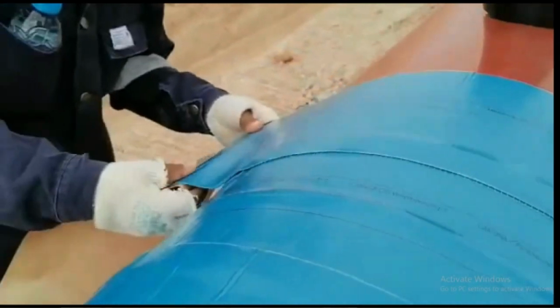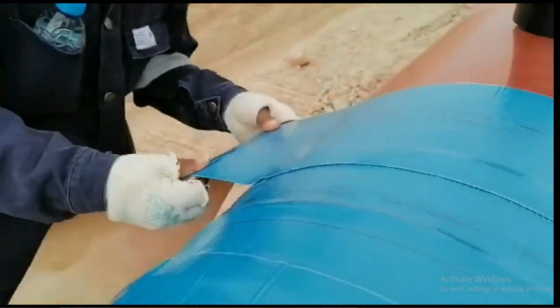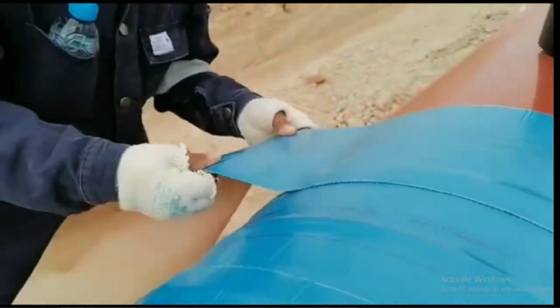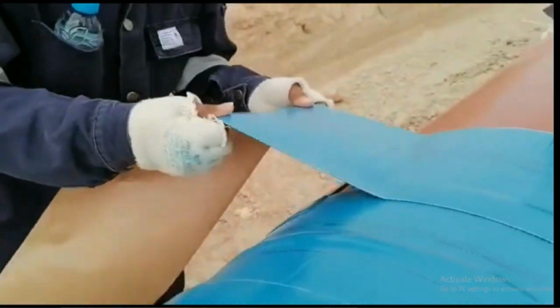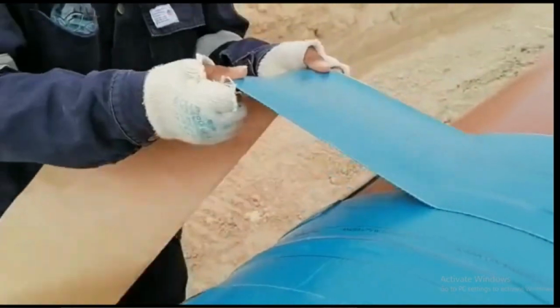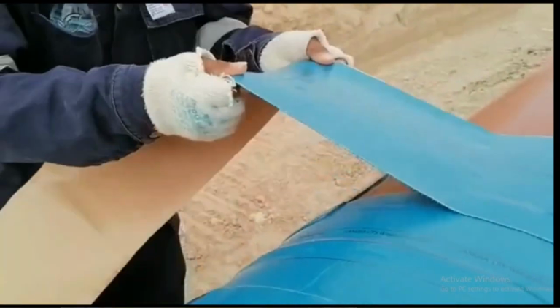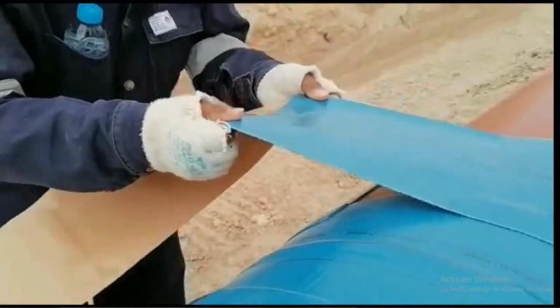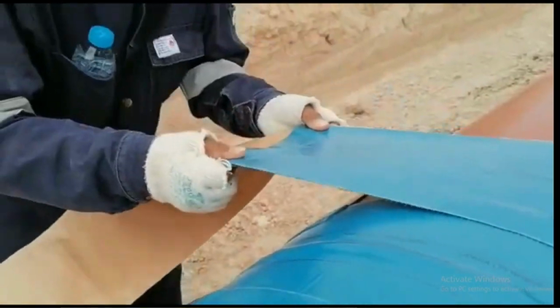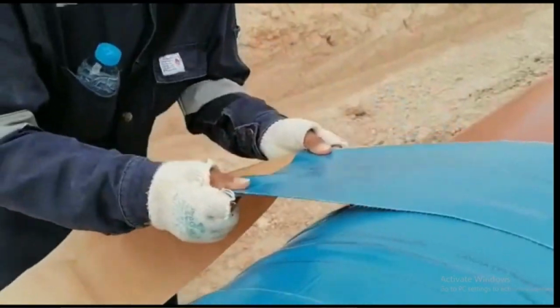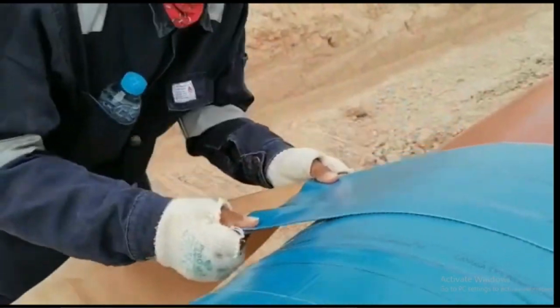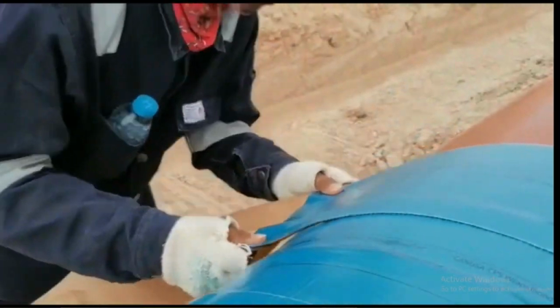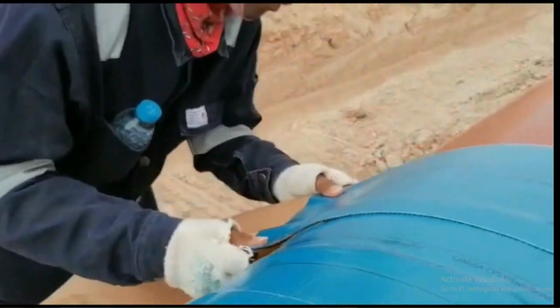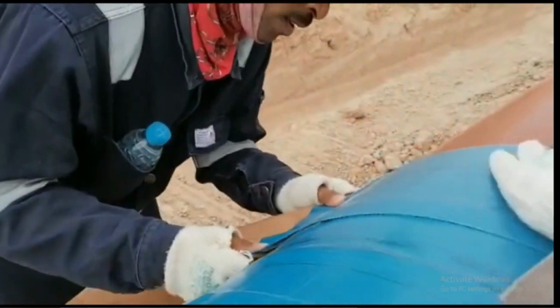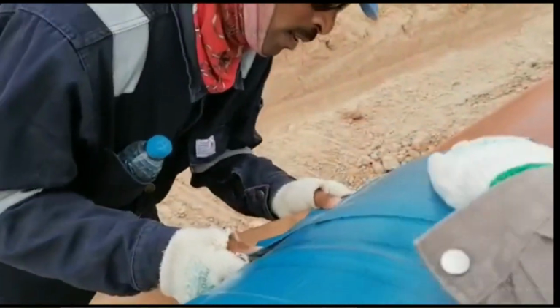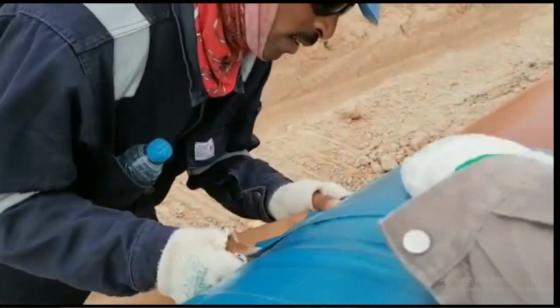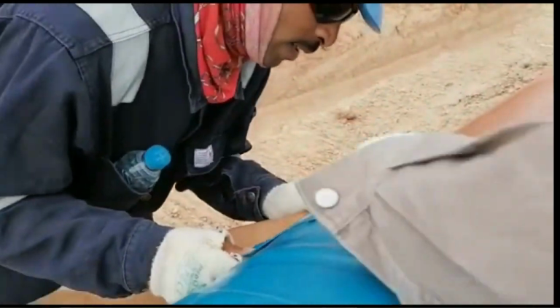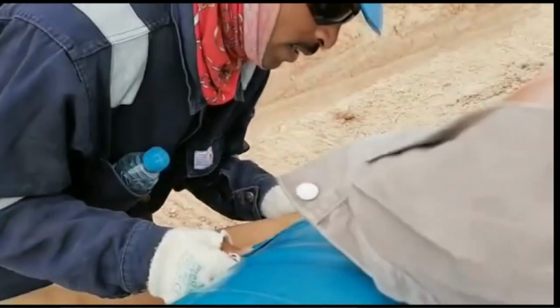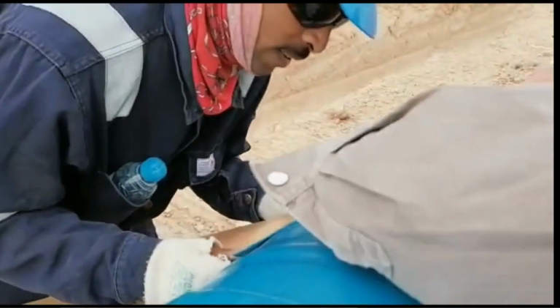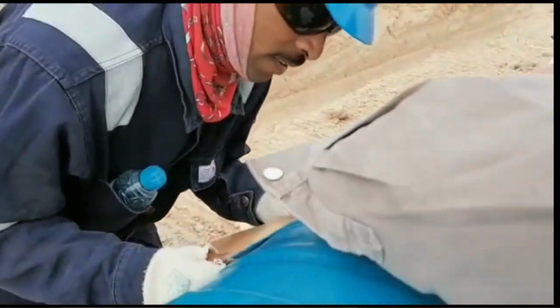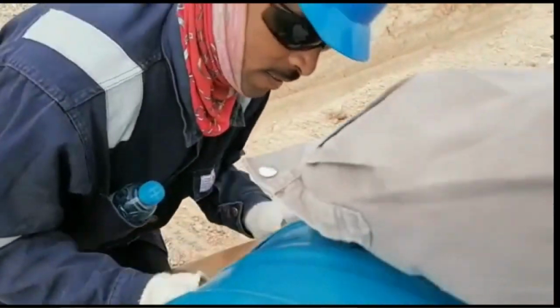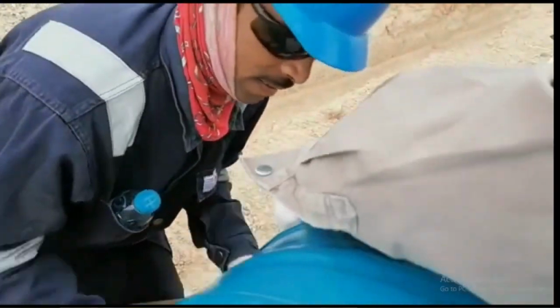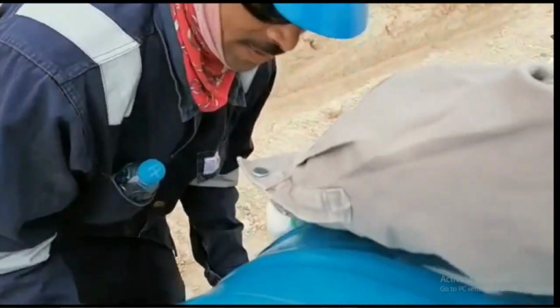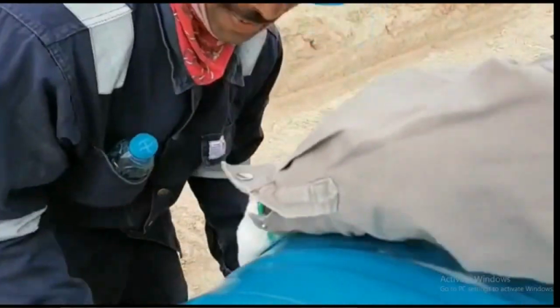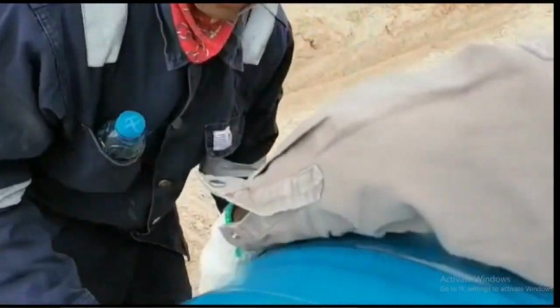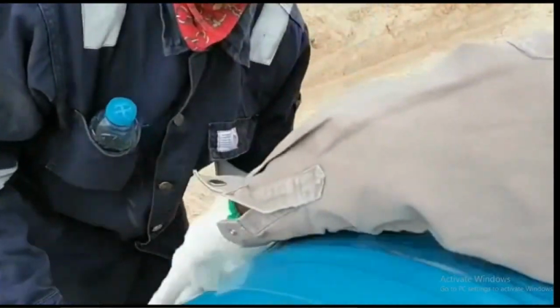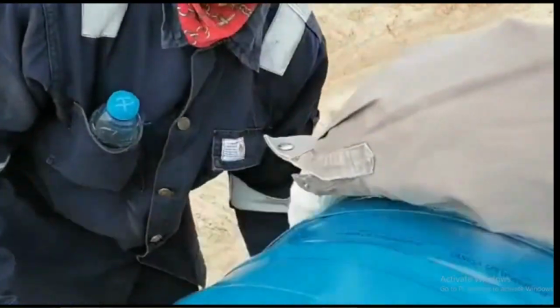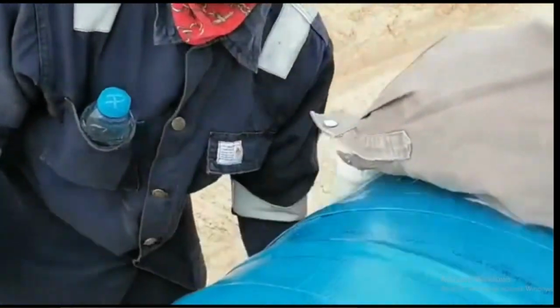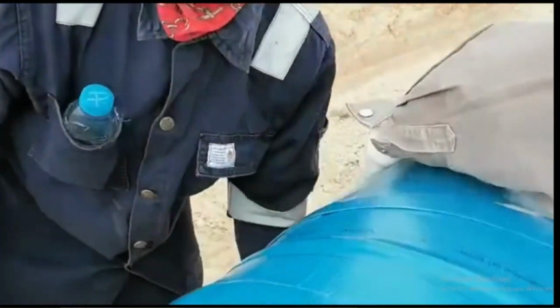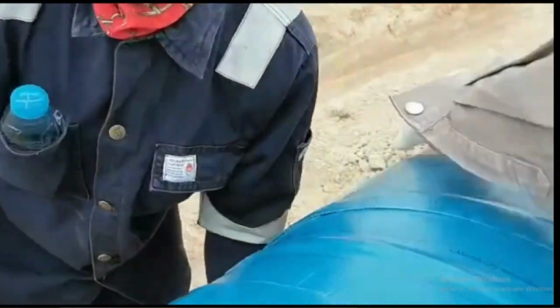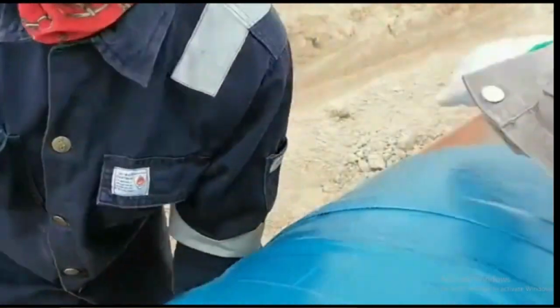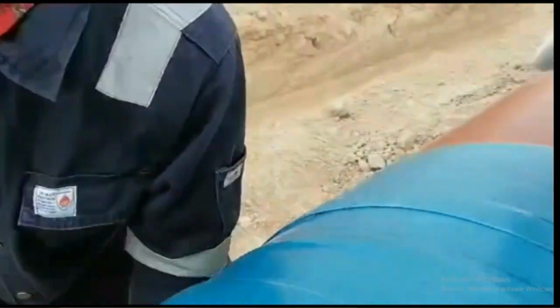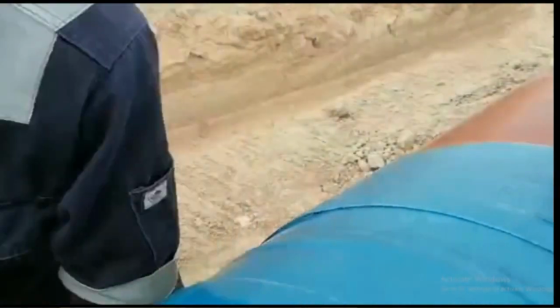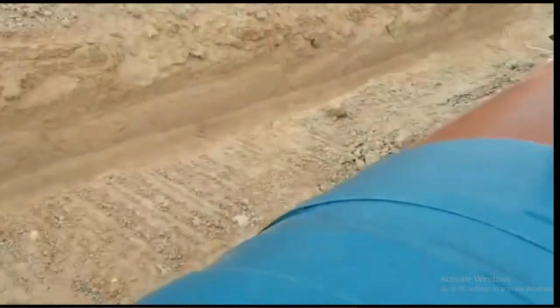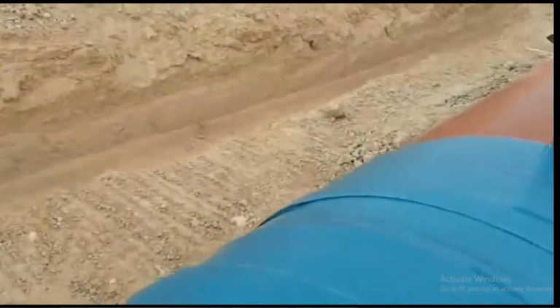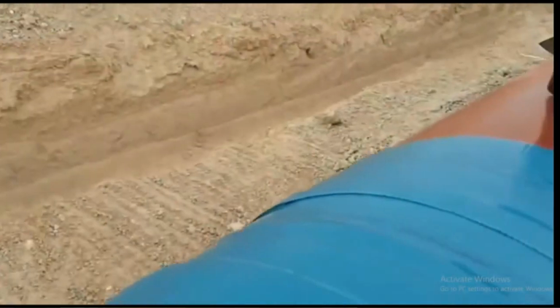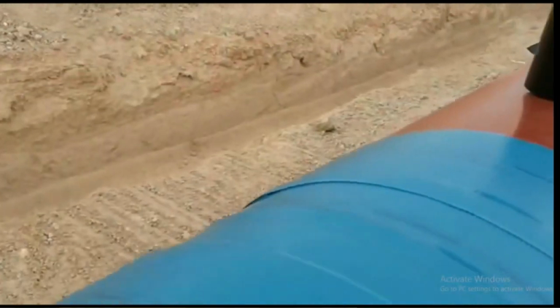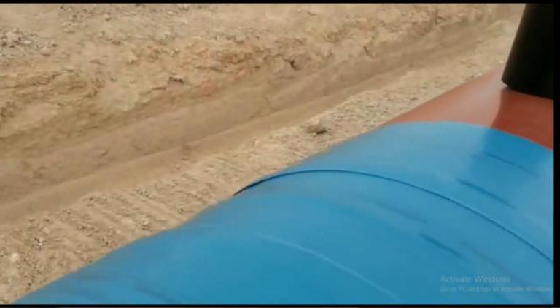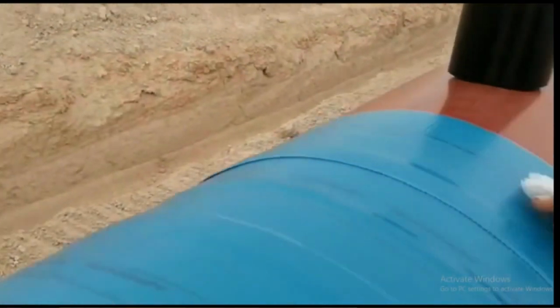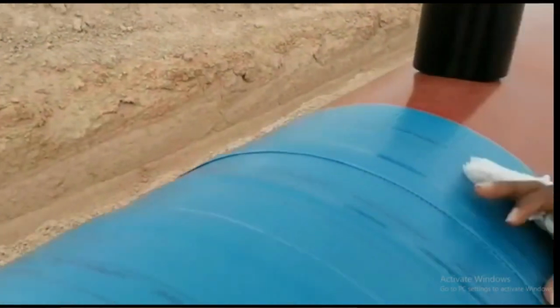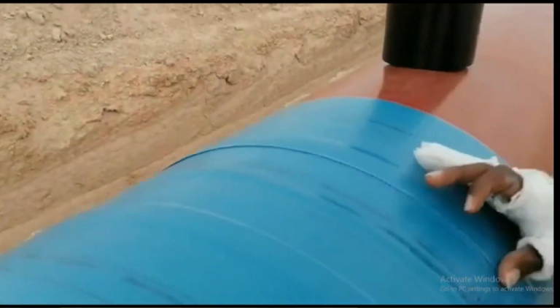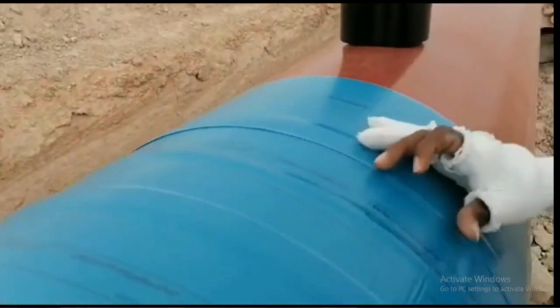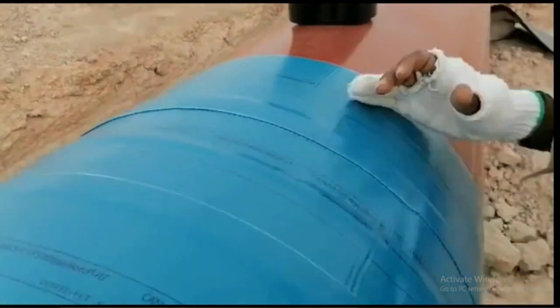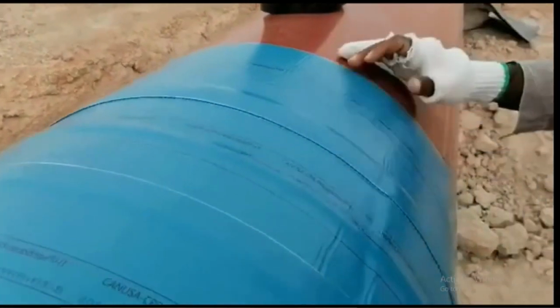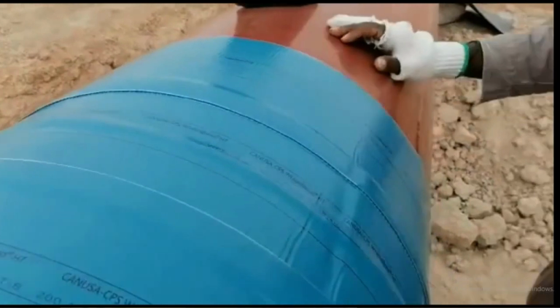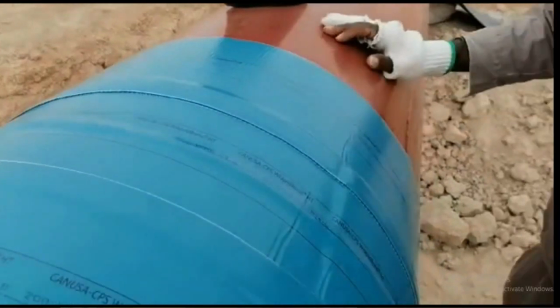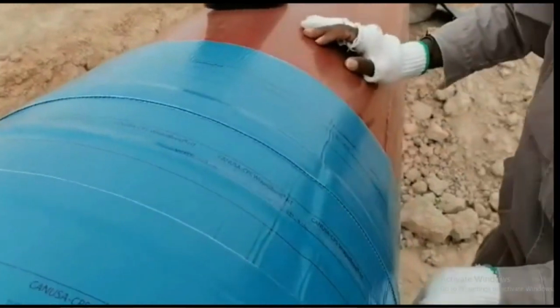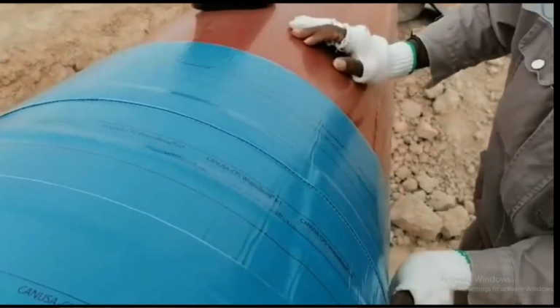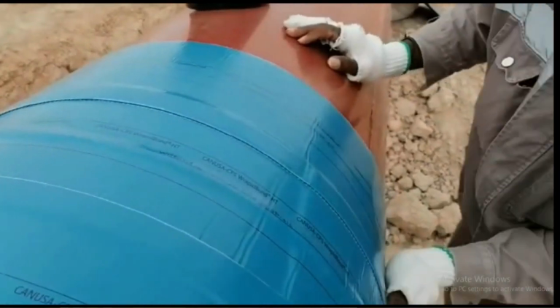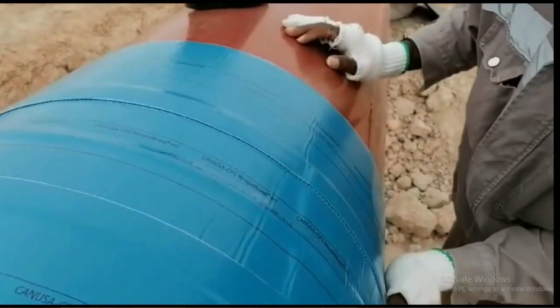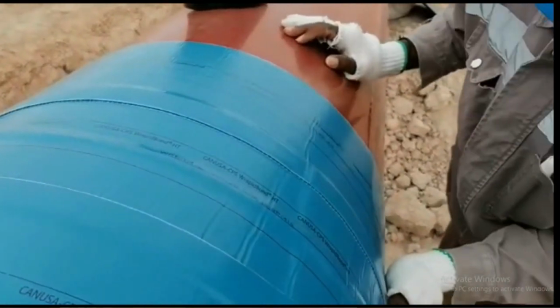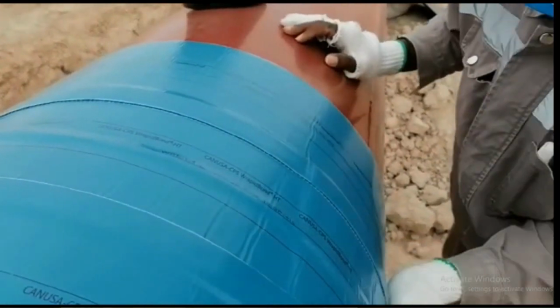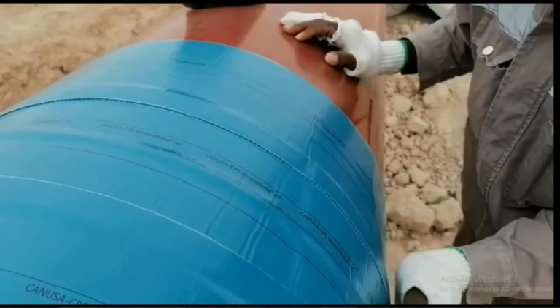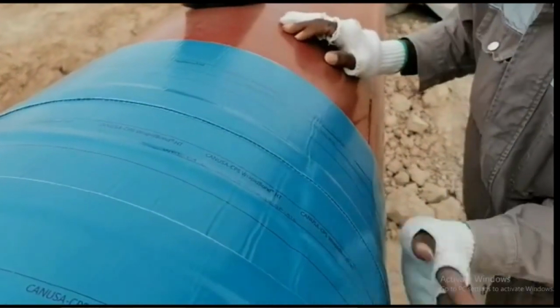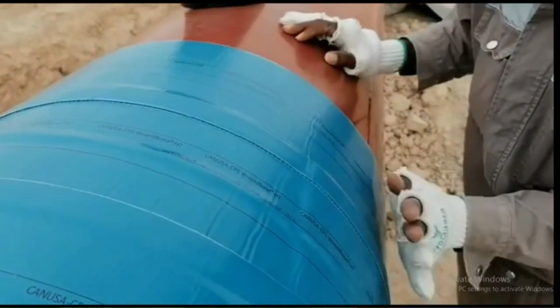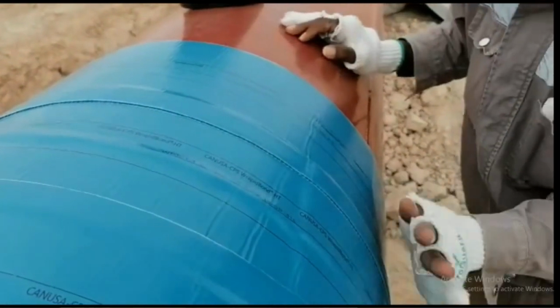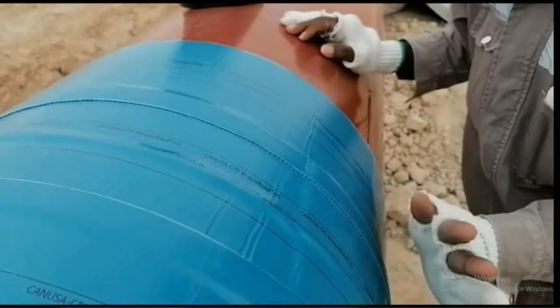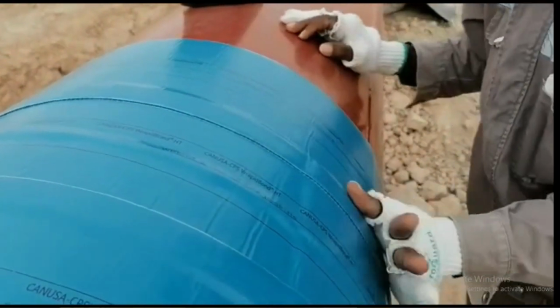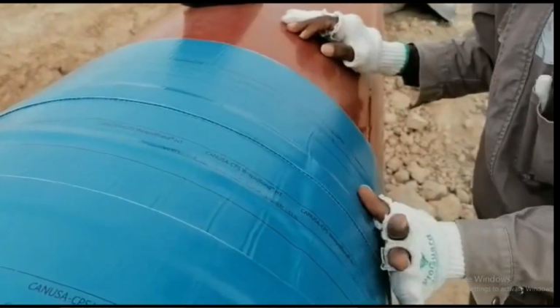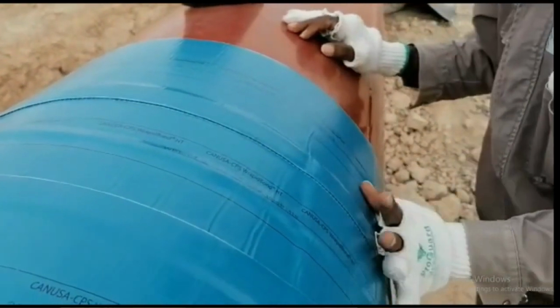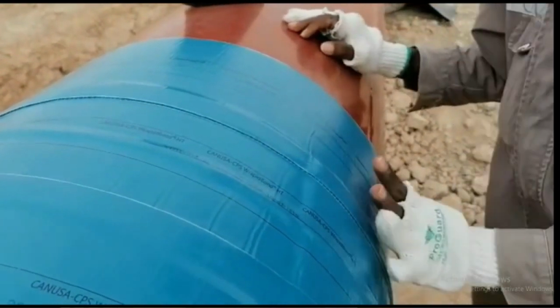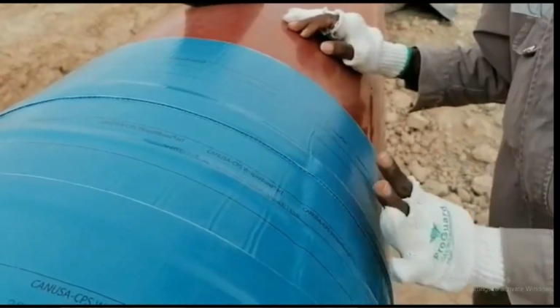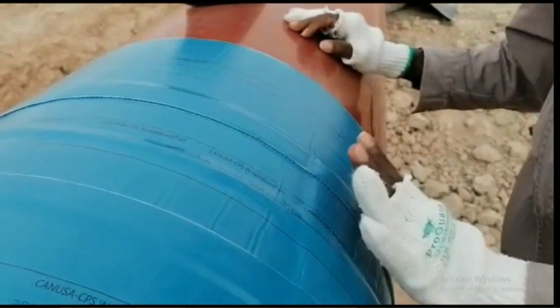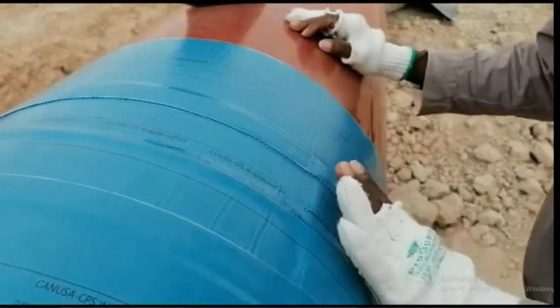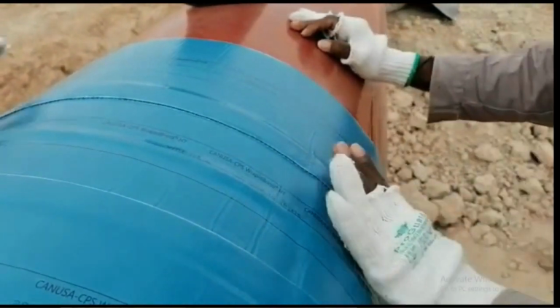So this is the outer wrapping. This is a great experience. You can see a practical view of how they are doing the wrapping.